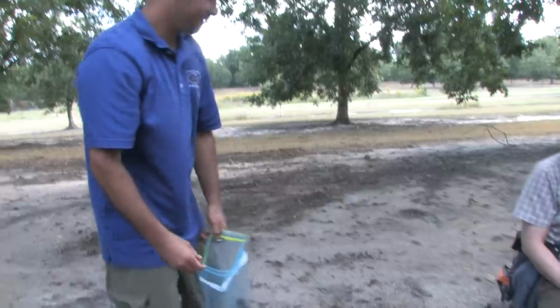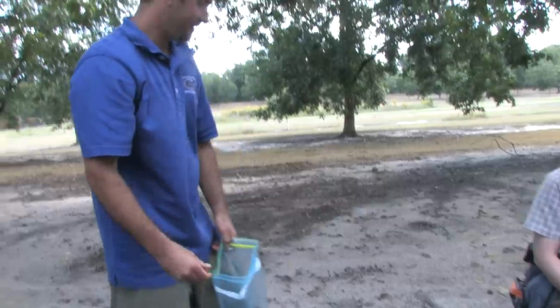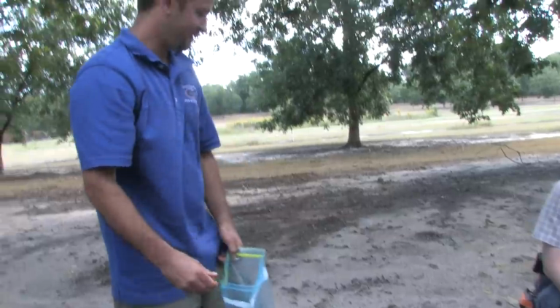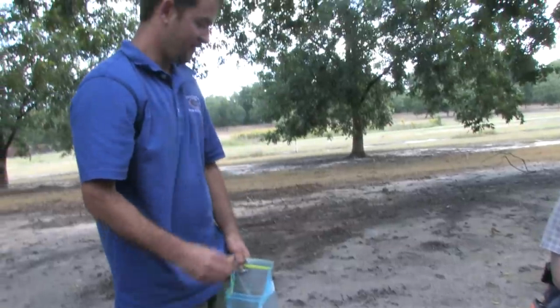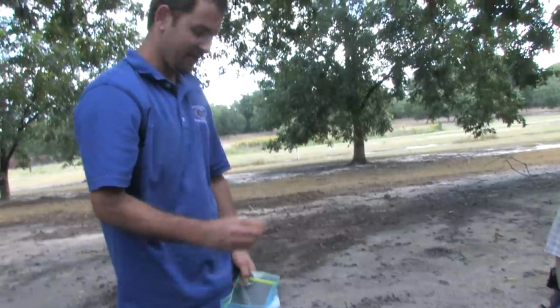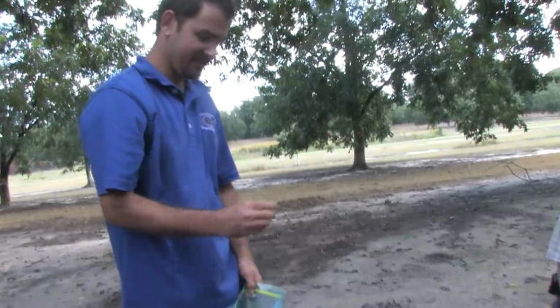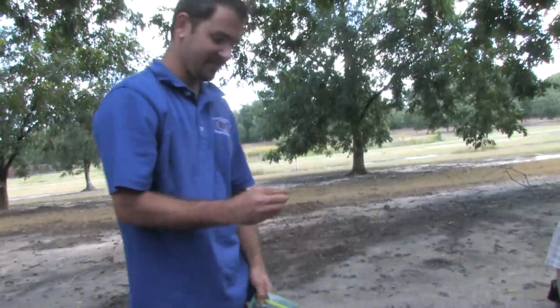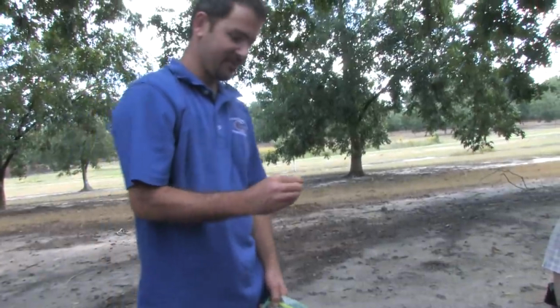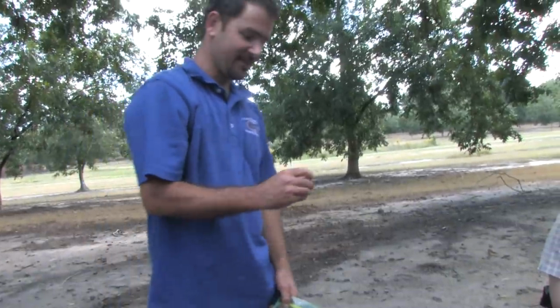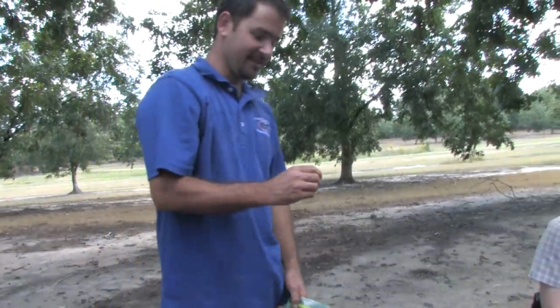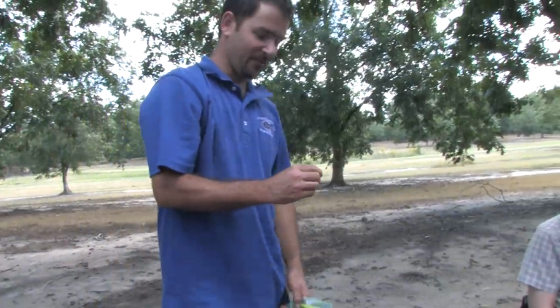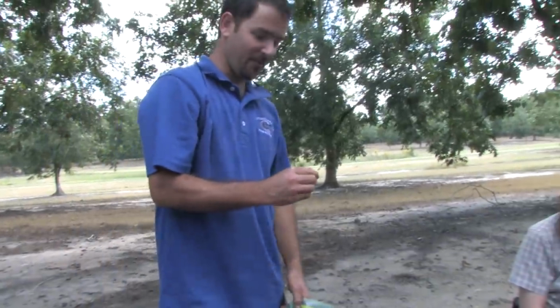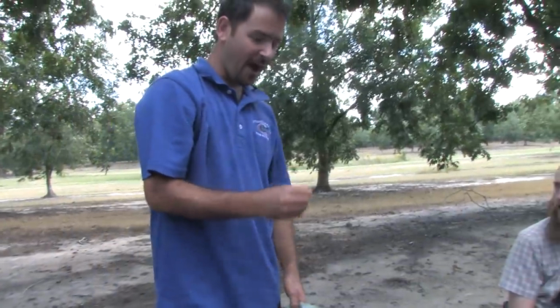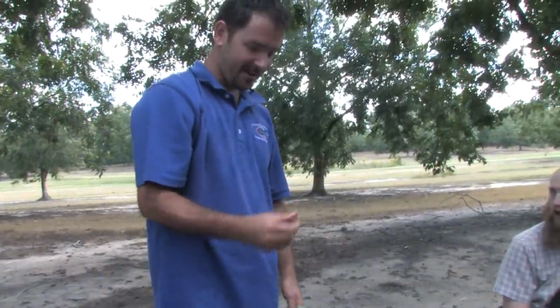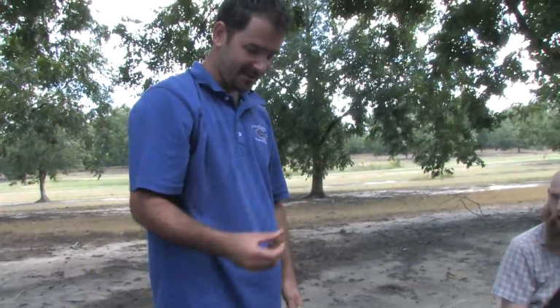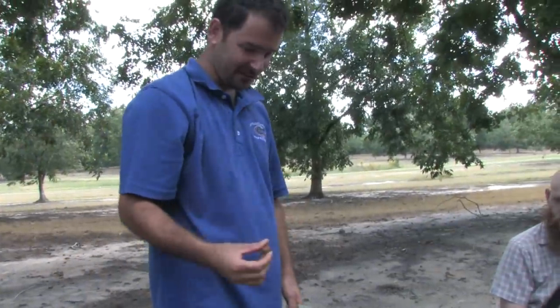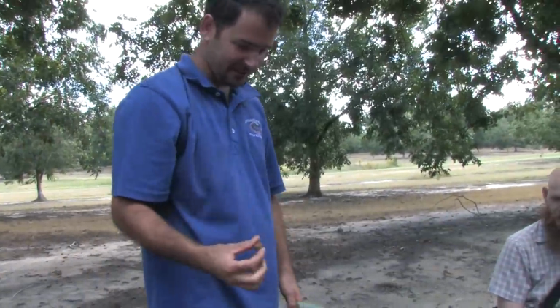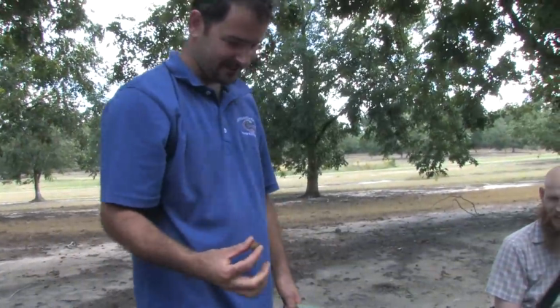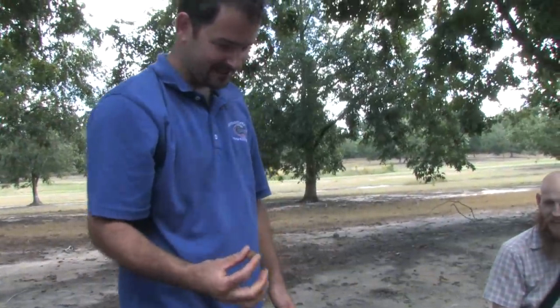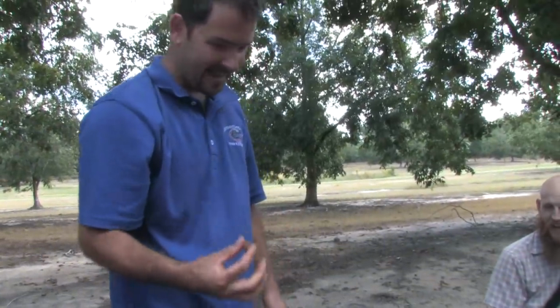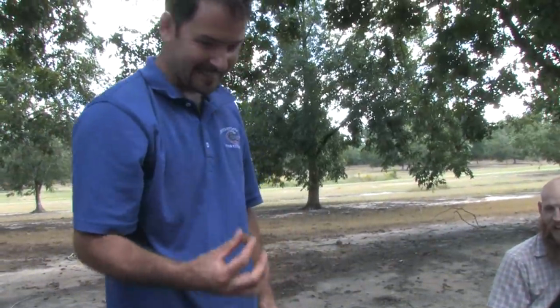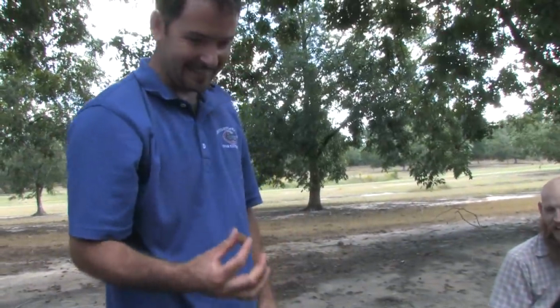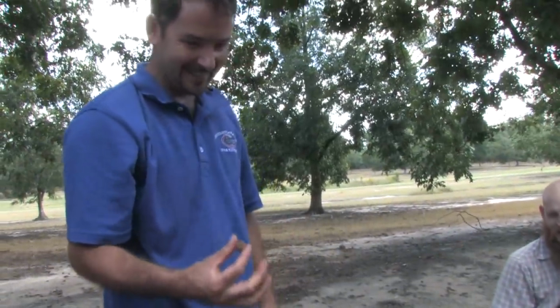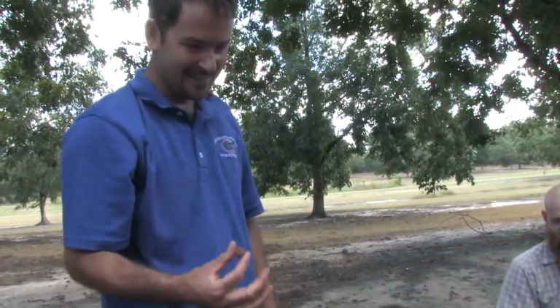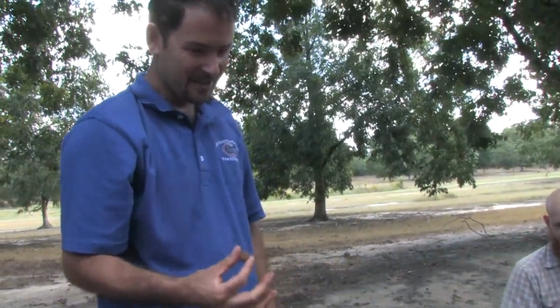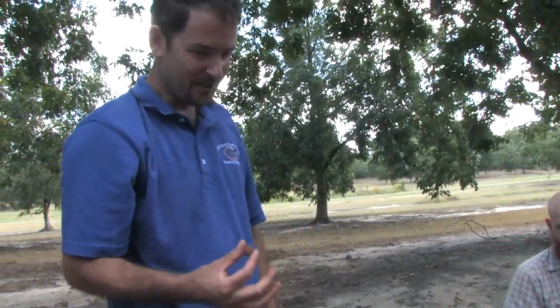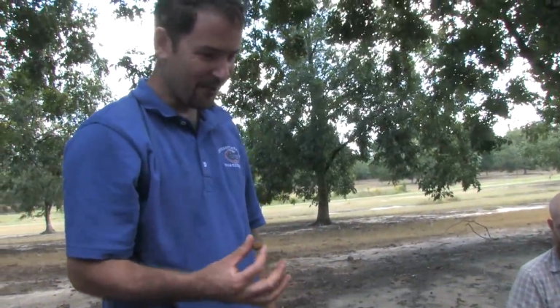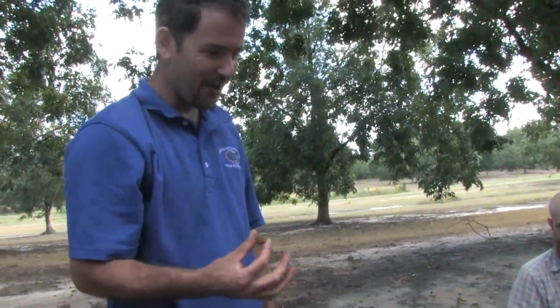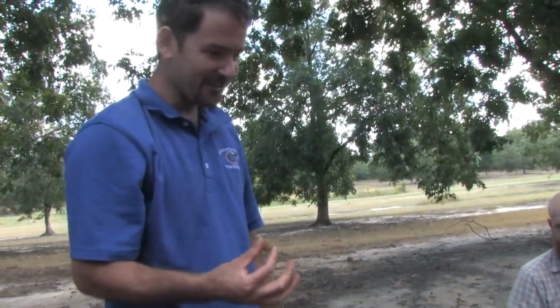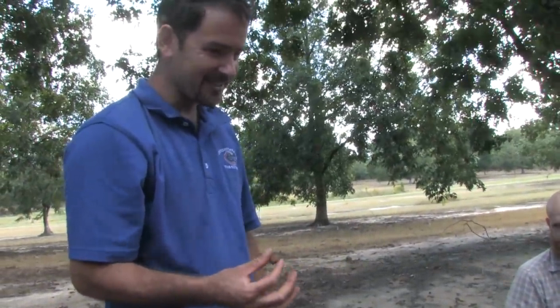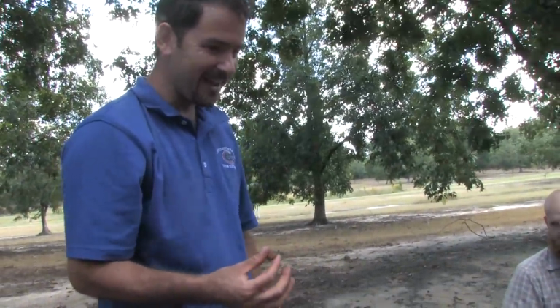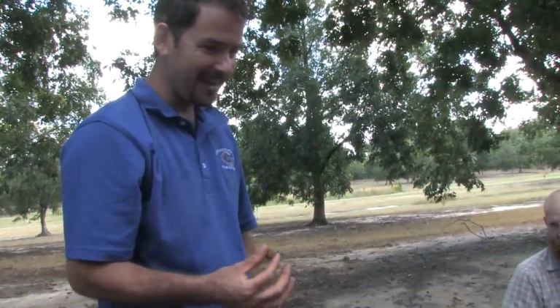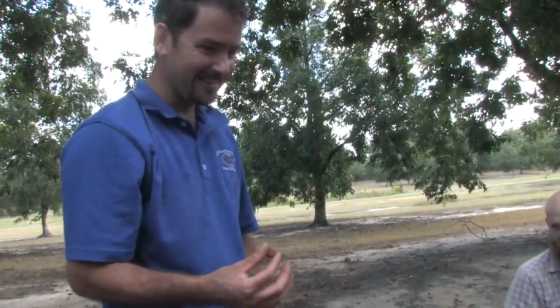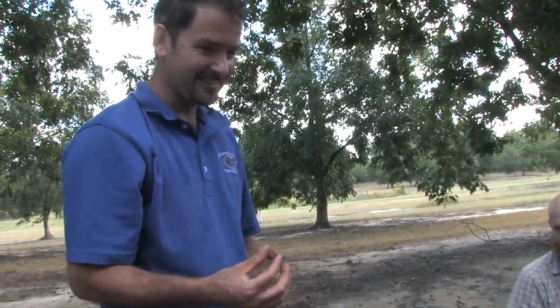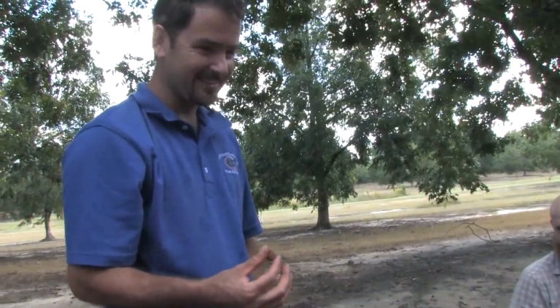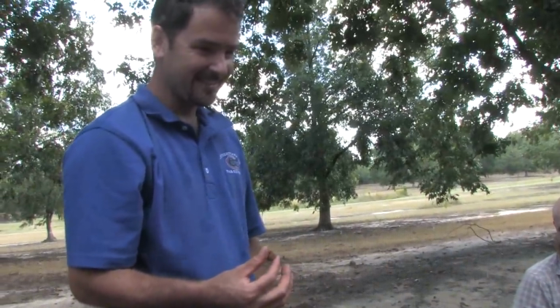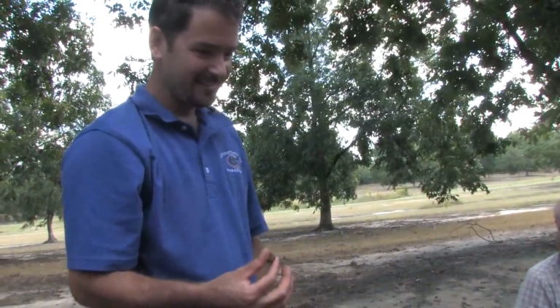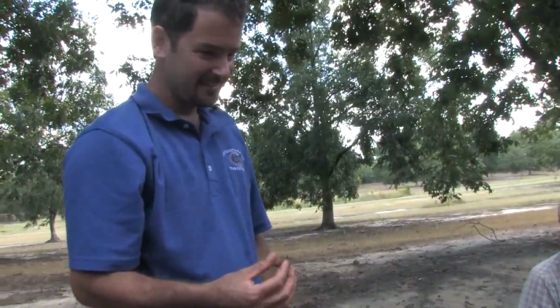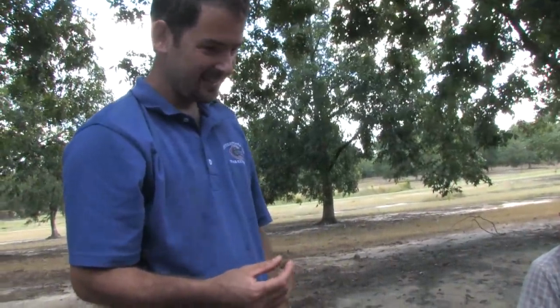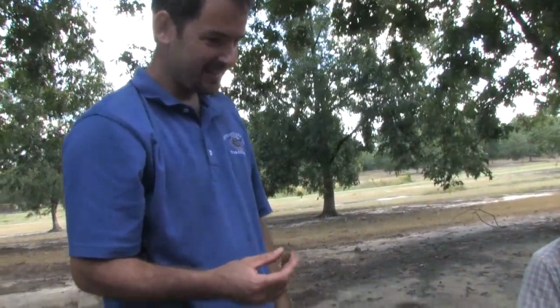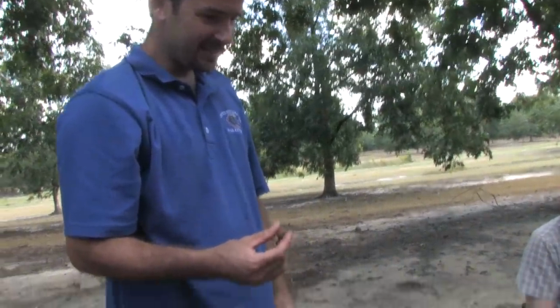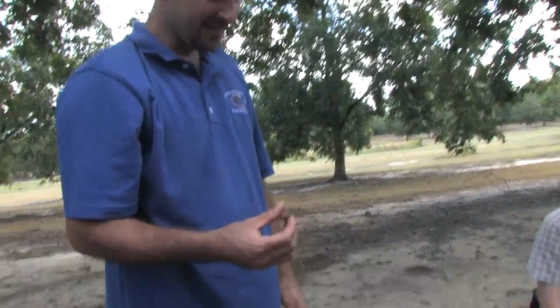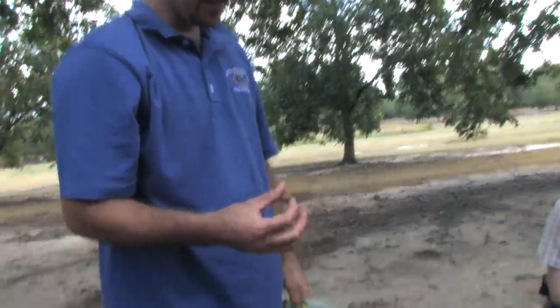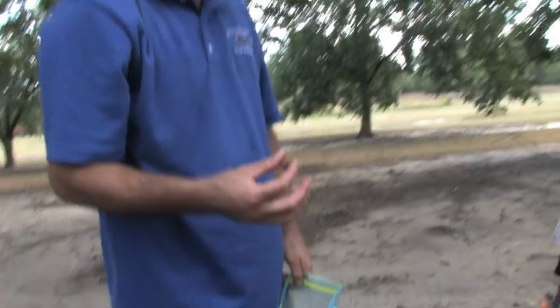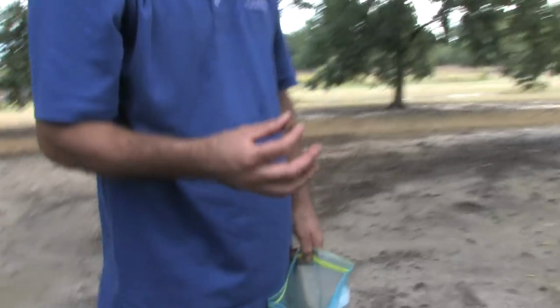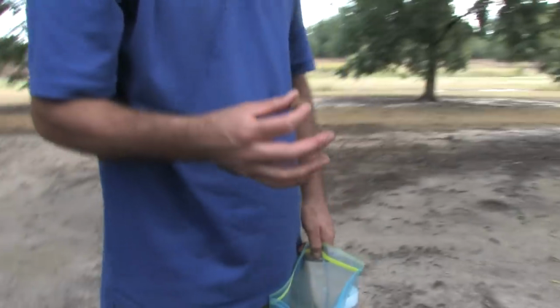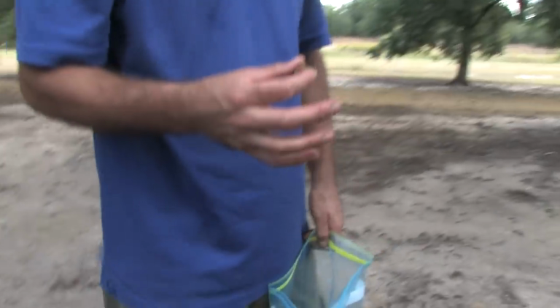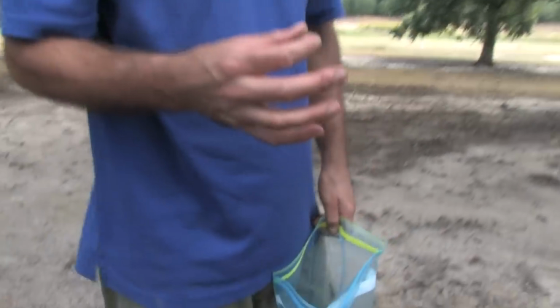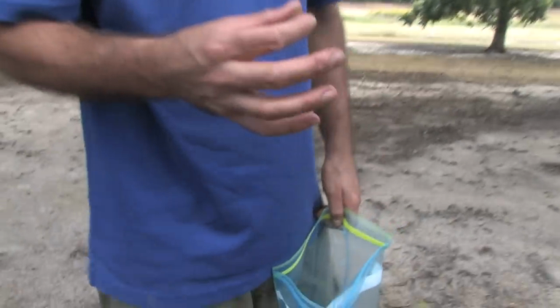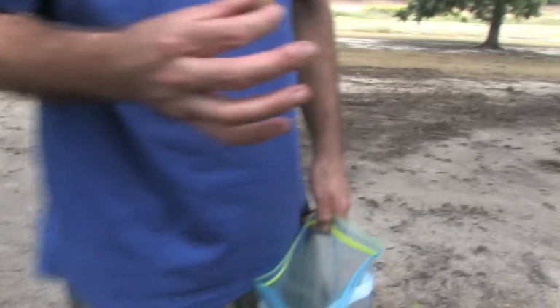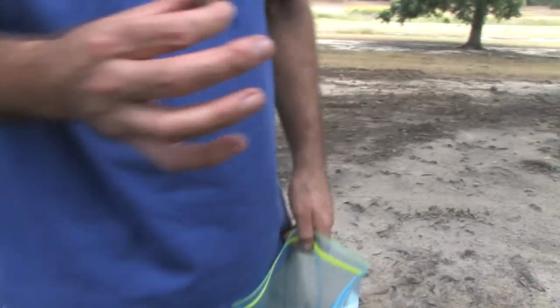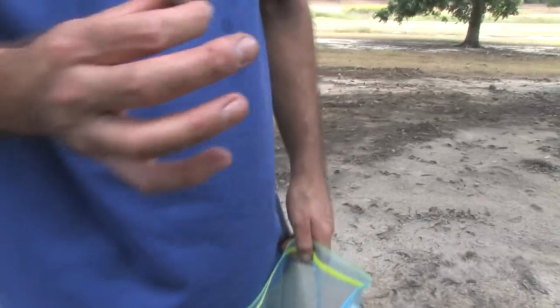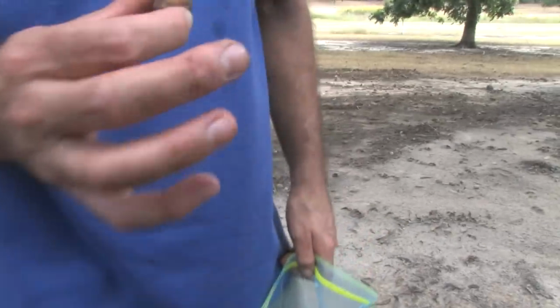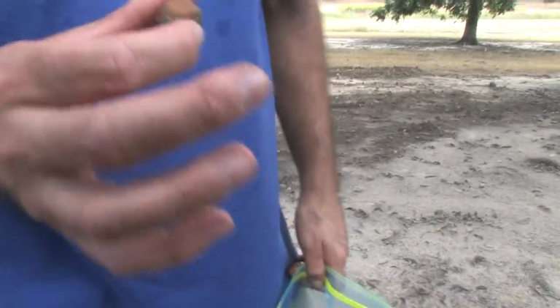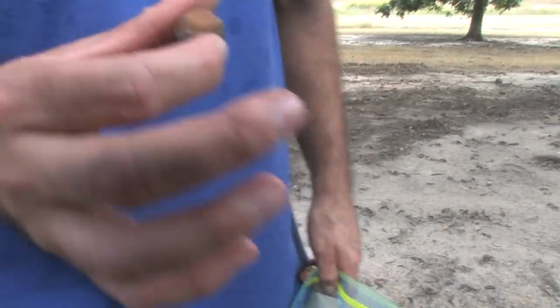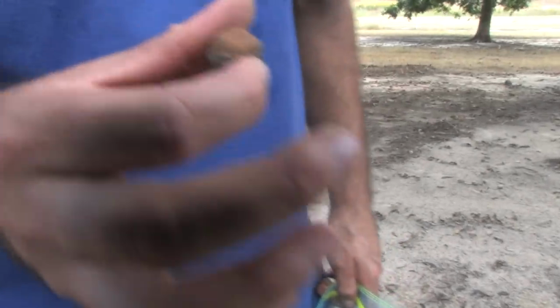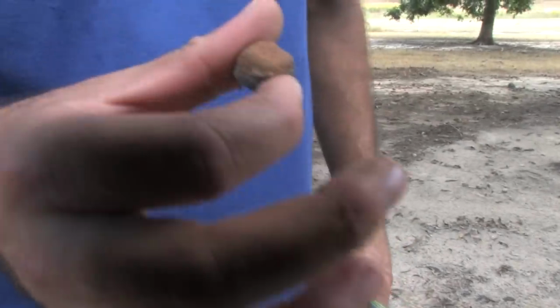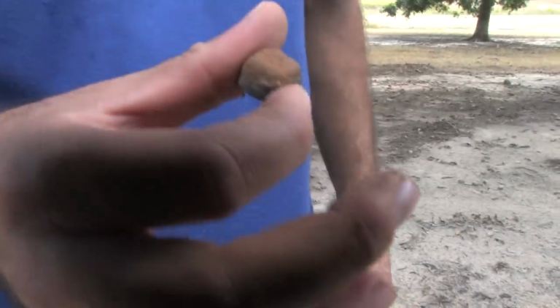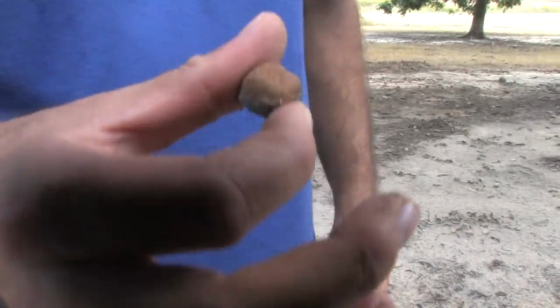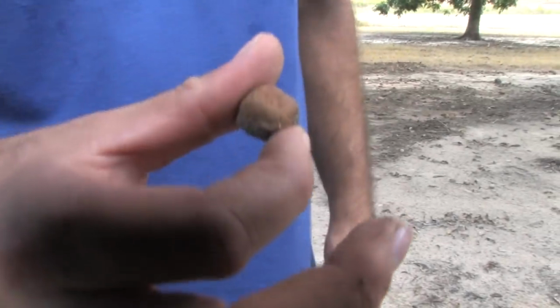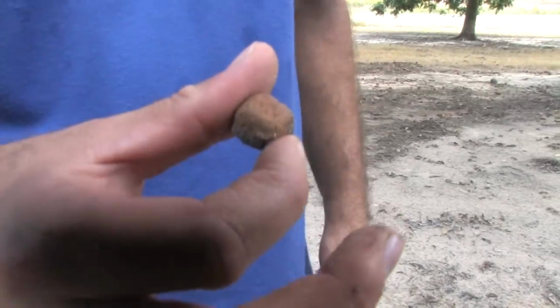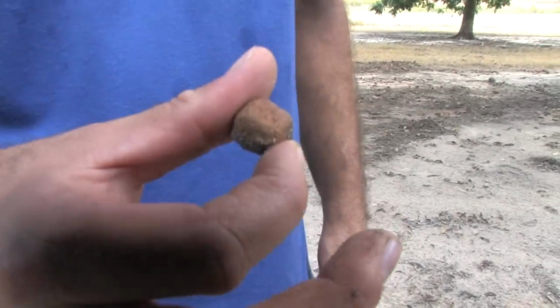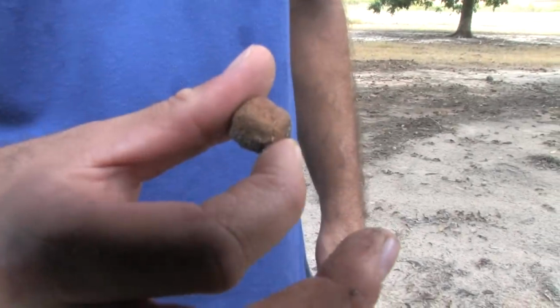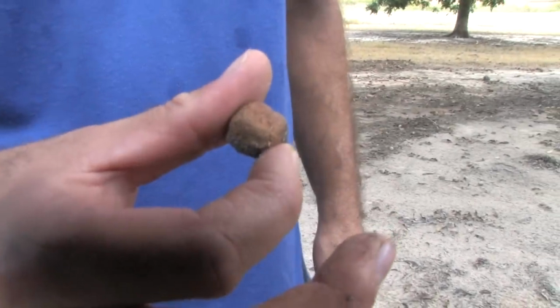No, it's a rock that looks exactly the wrong size. Easily confused — false truffle.